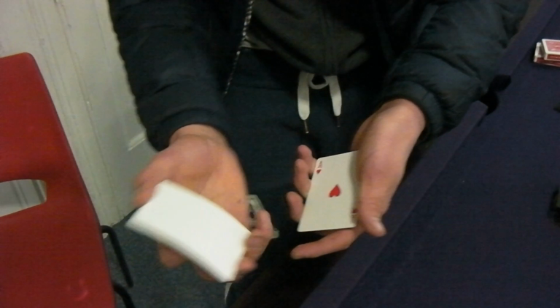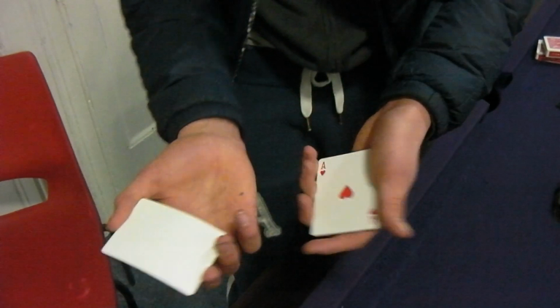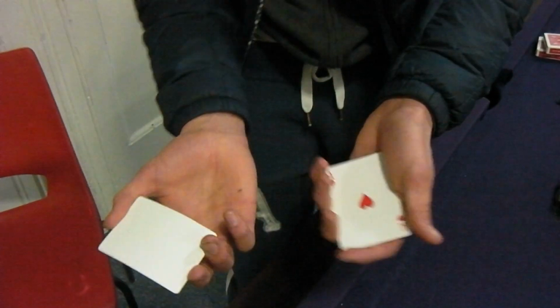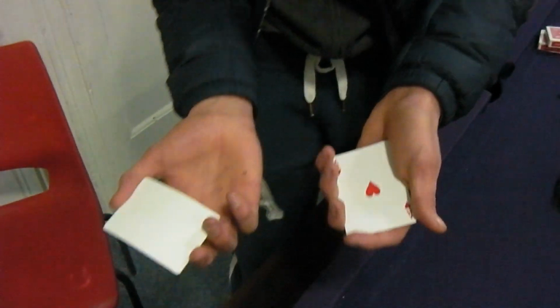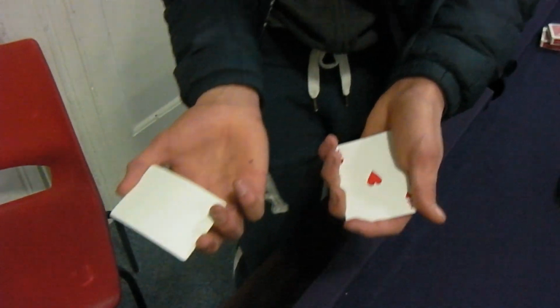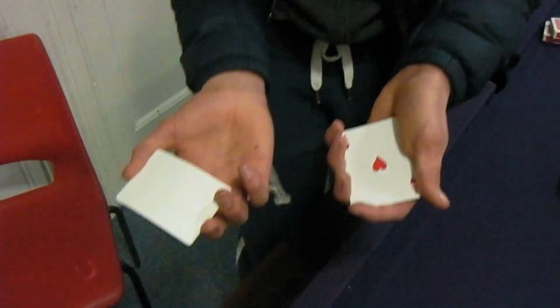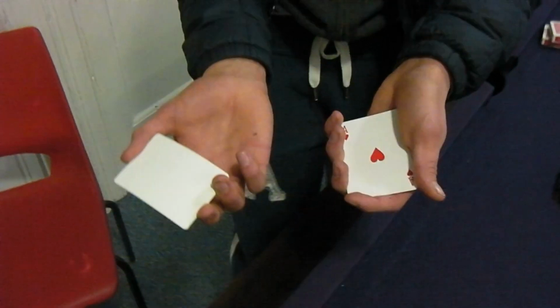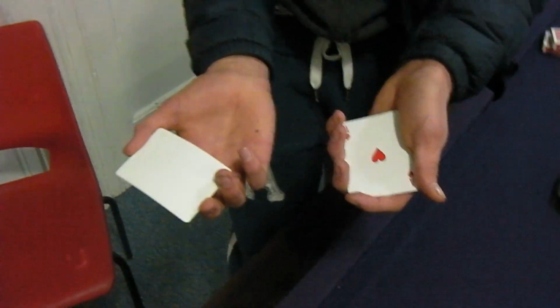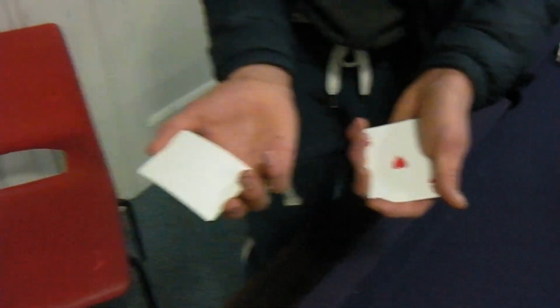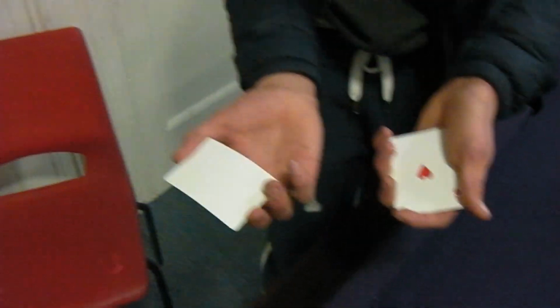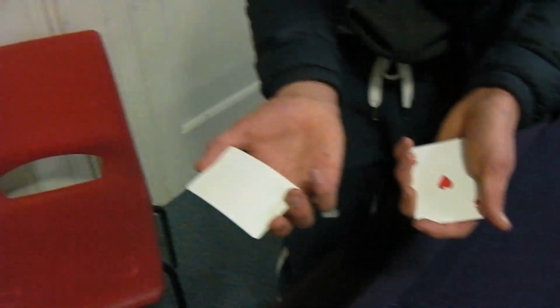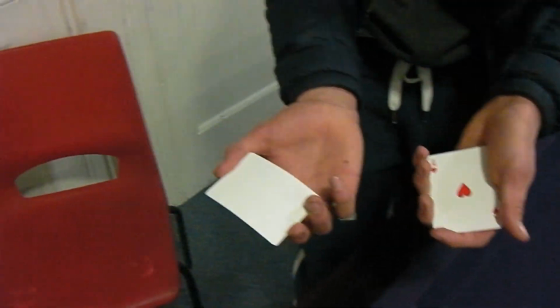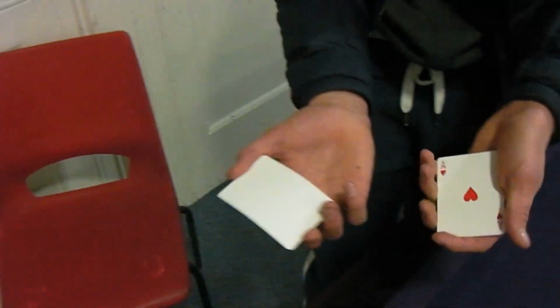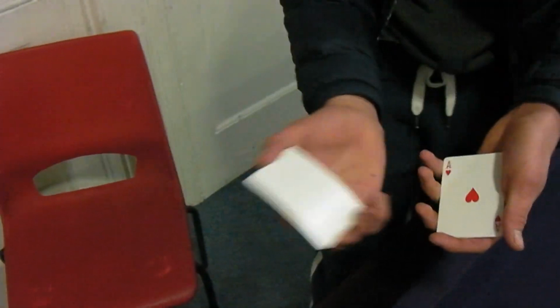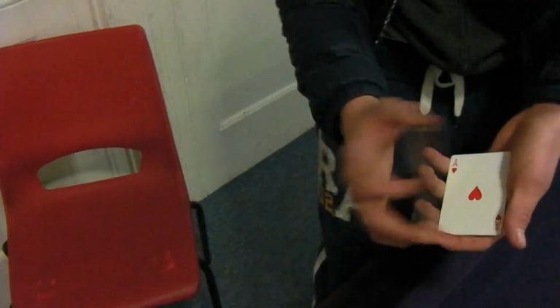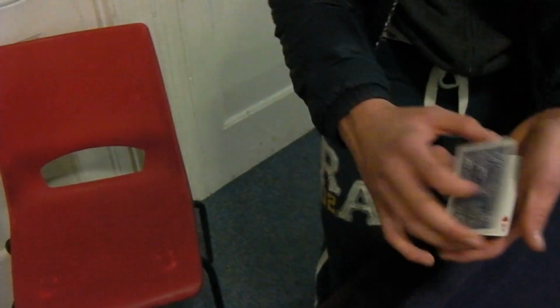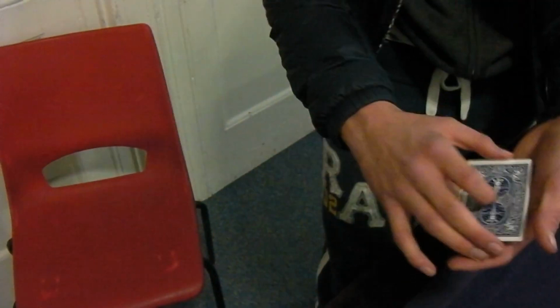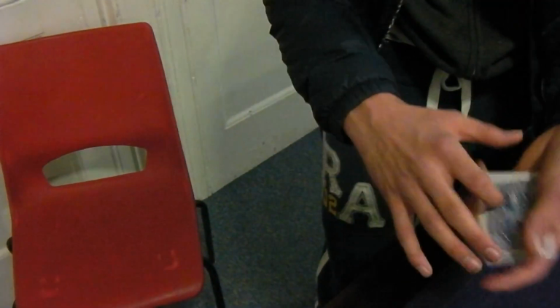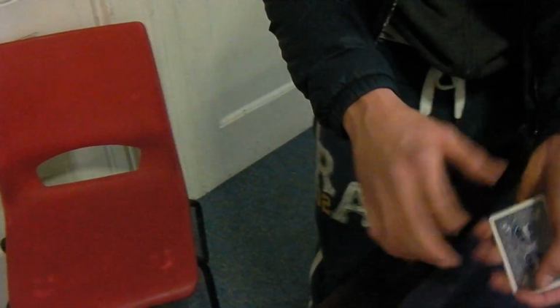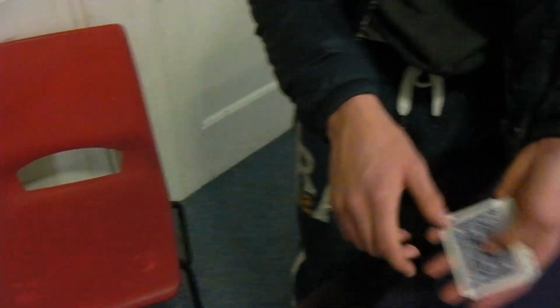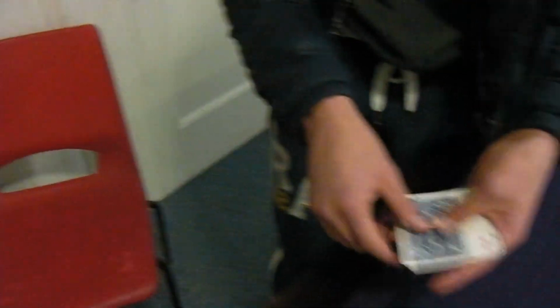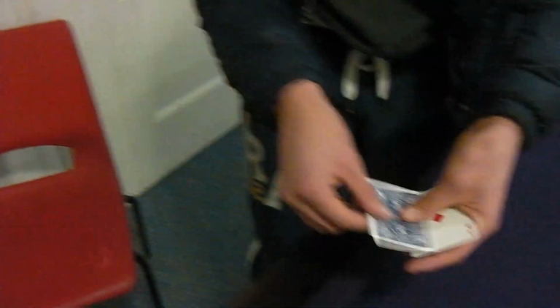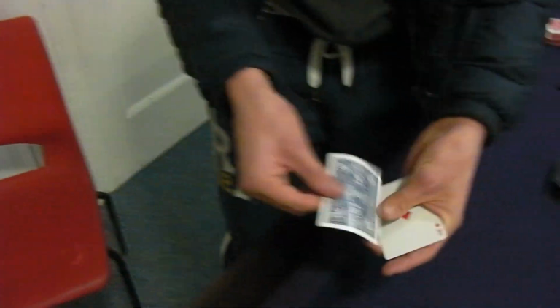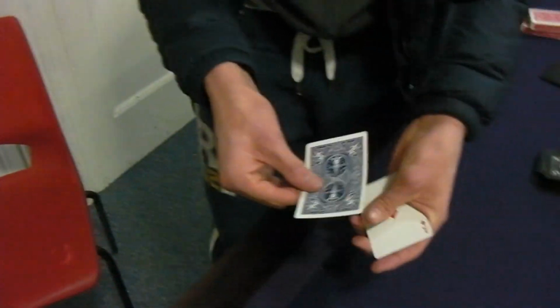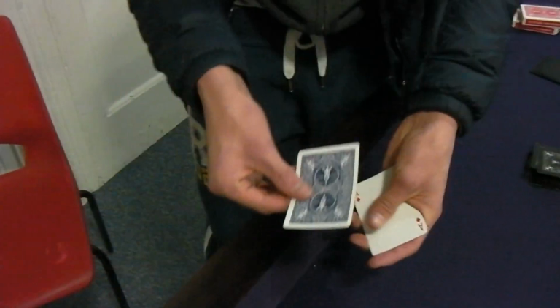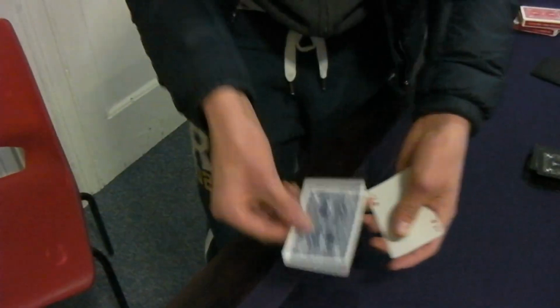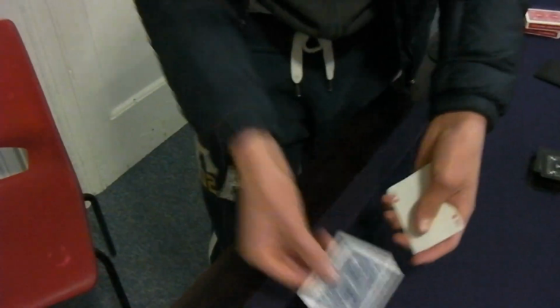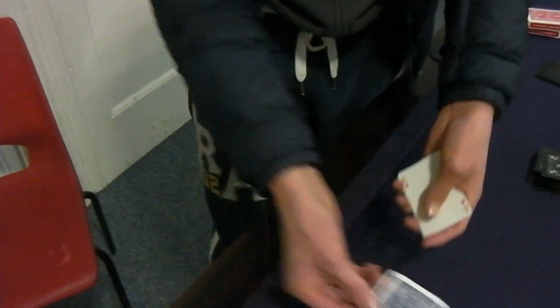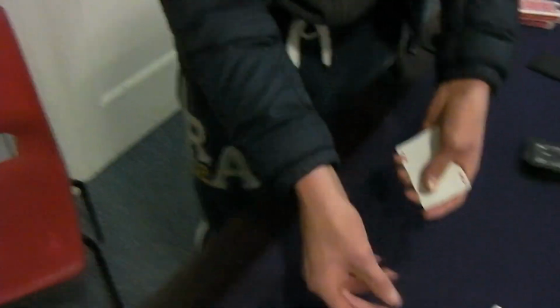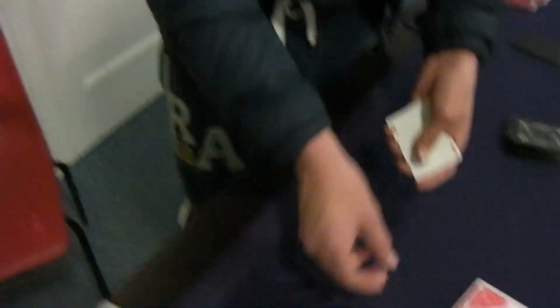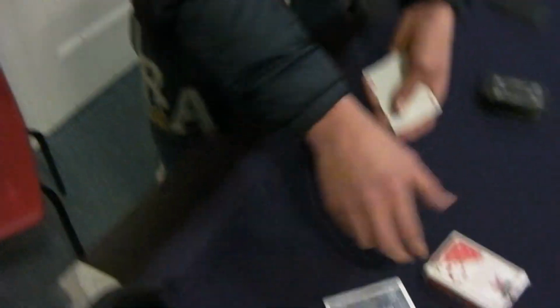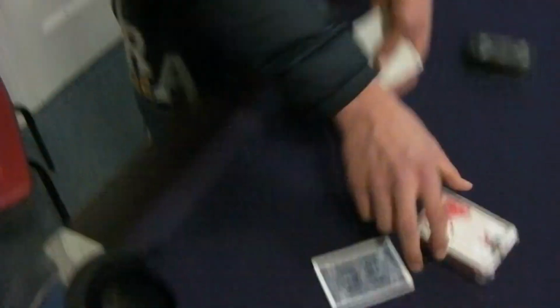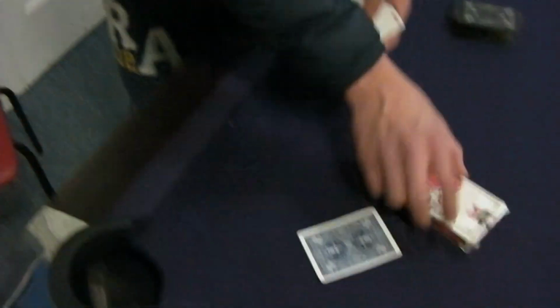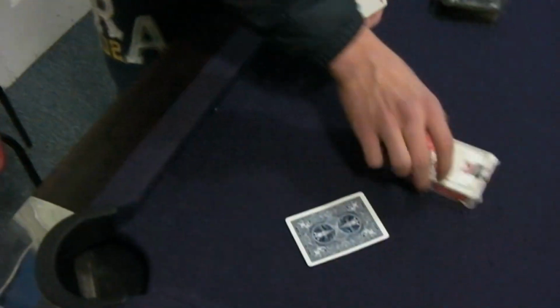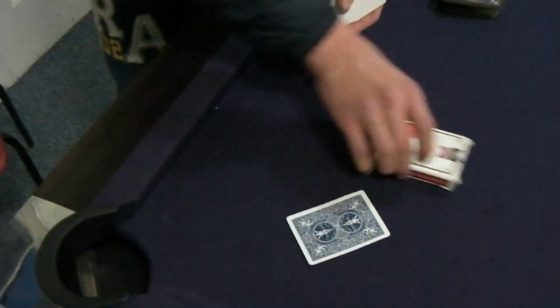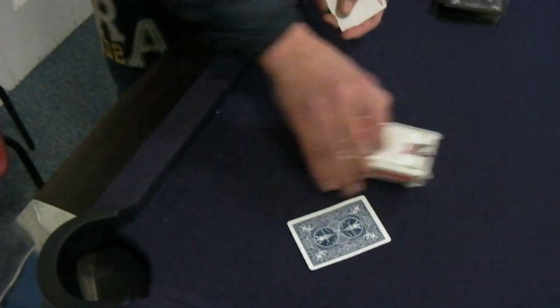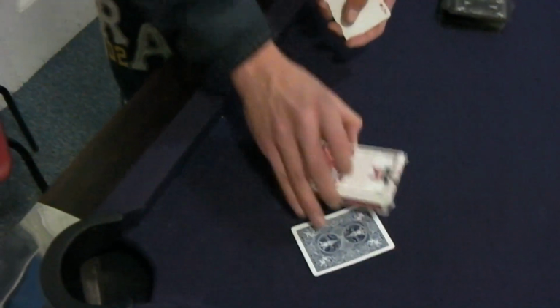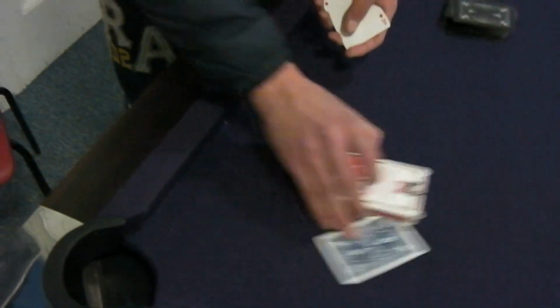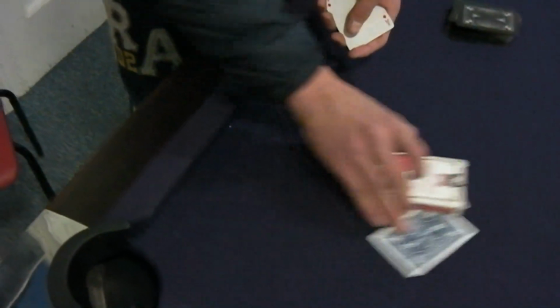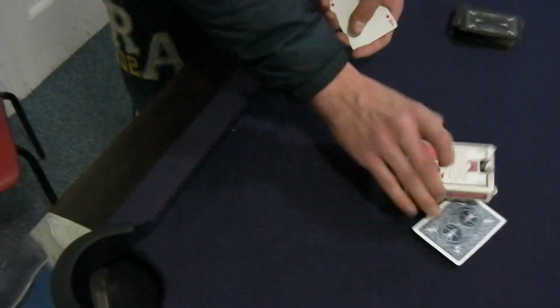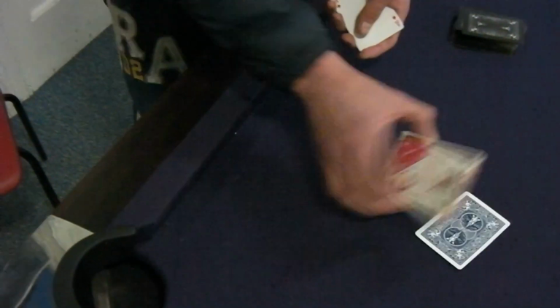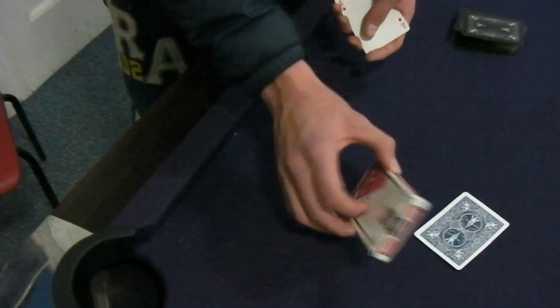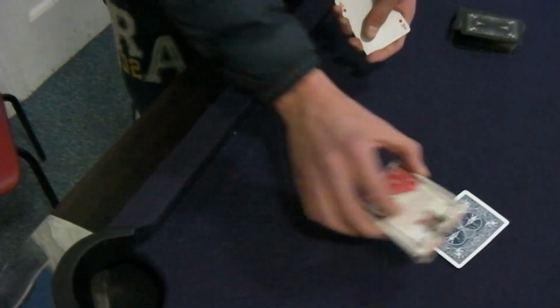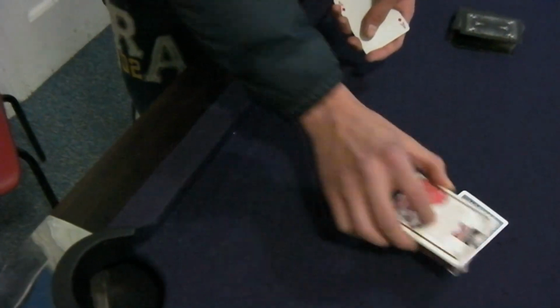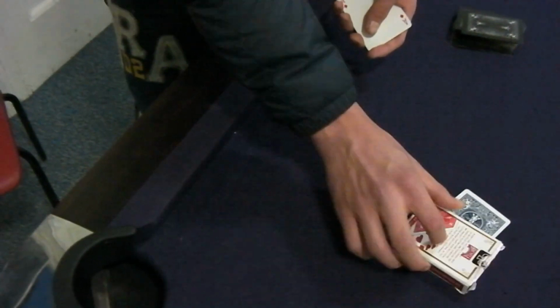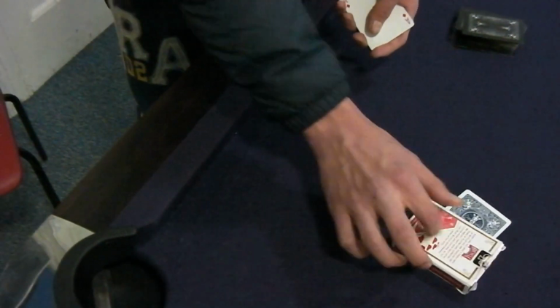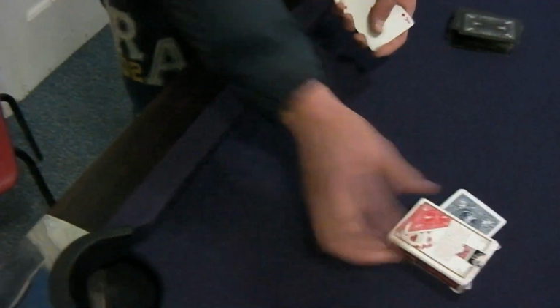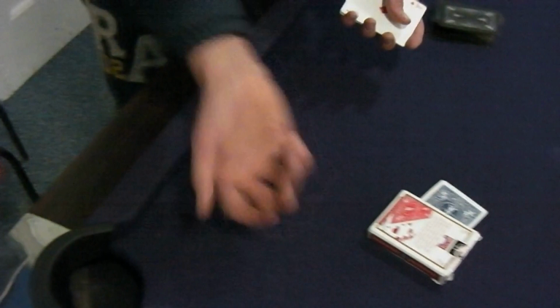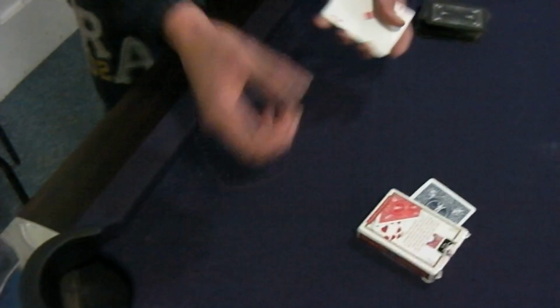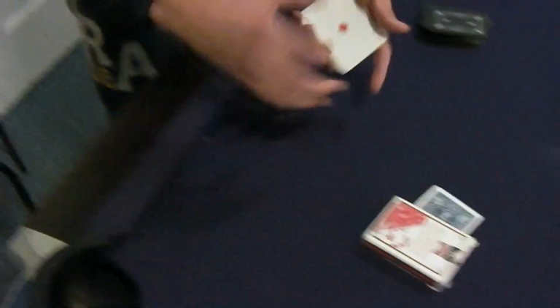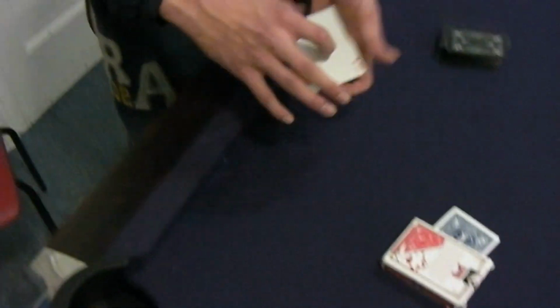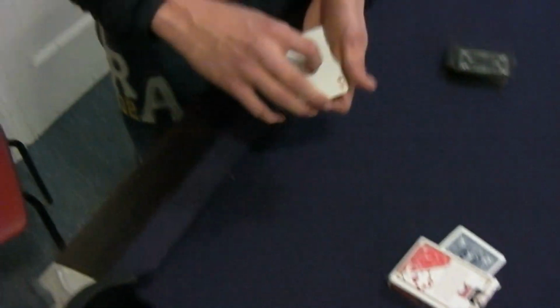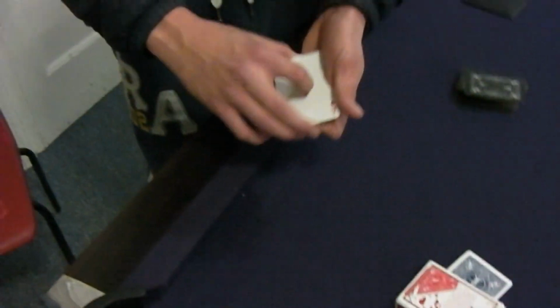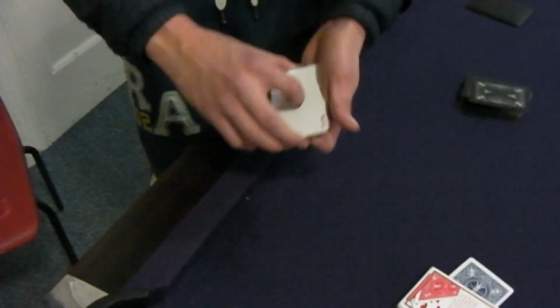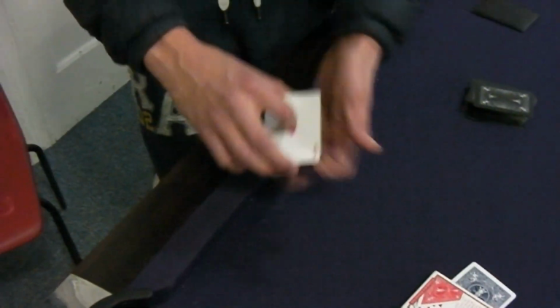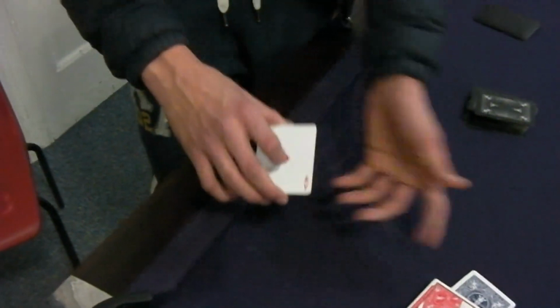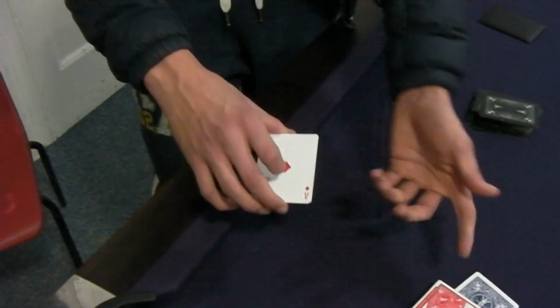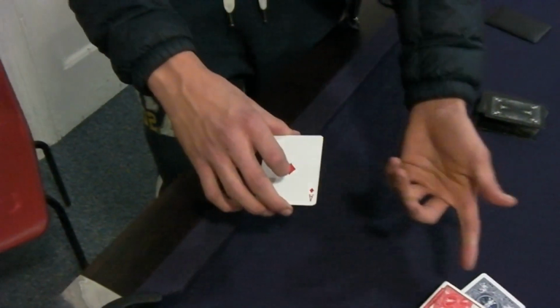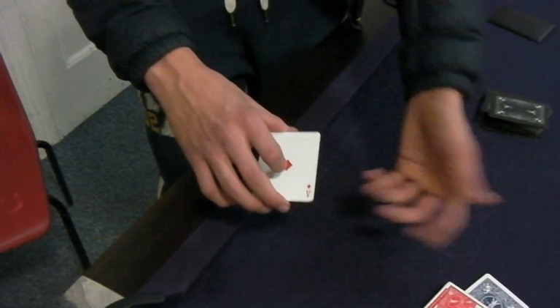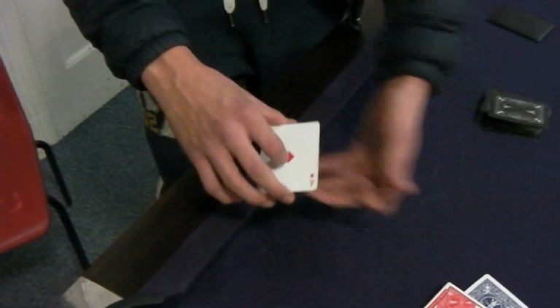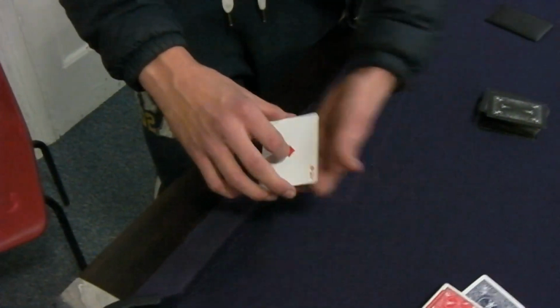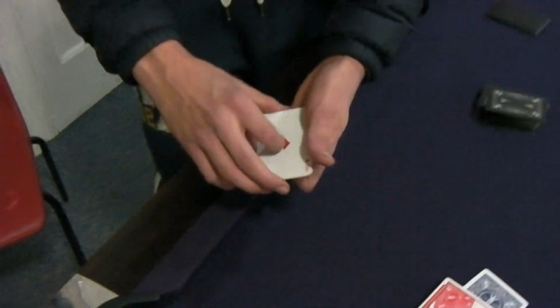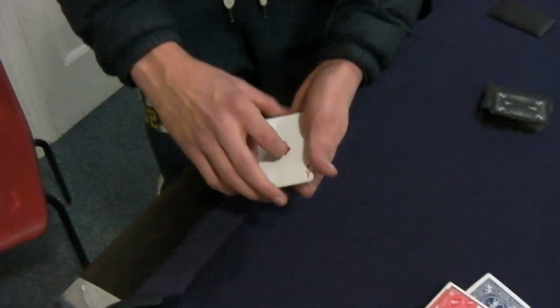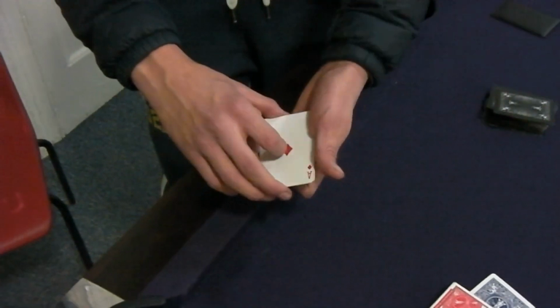I have a blank card here. I'm just going to take this blank card and leave it down there like that, and I'll just put a little box on top of it so you know I don't touch it.